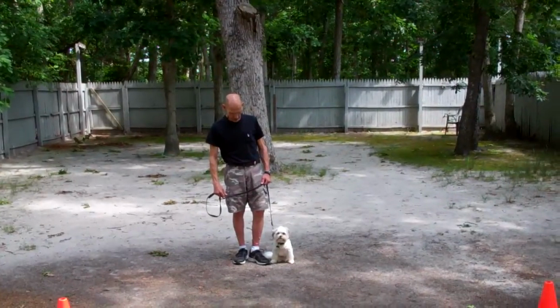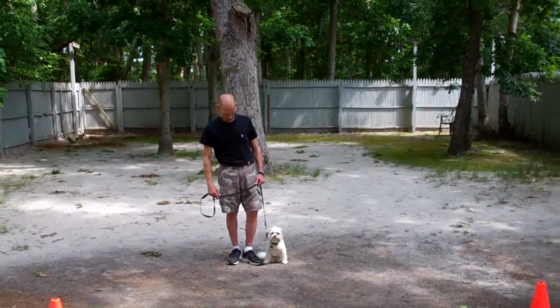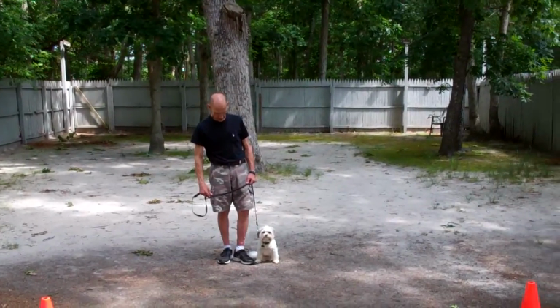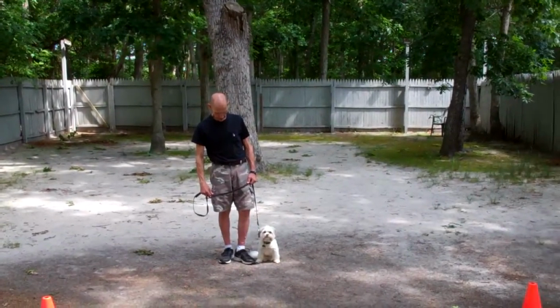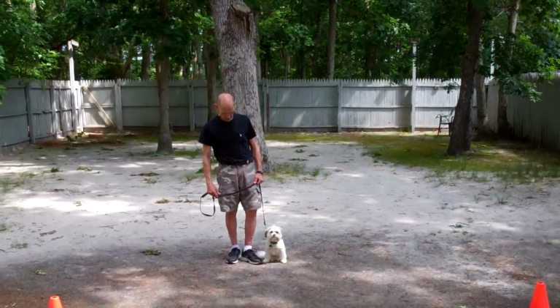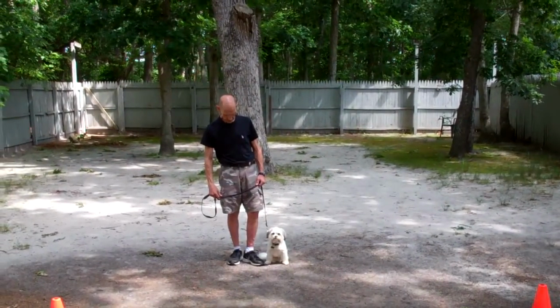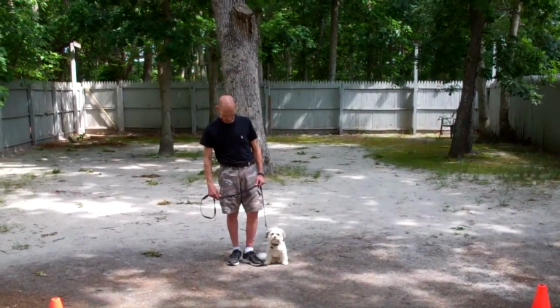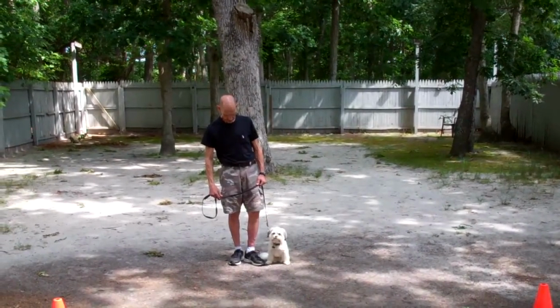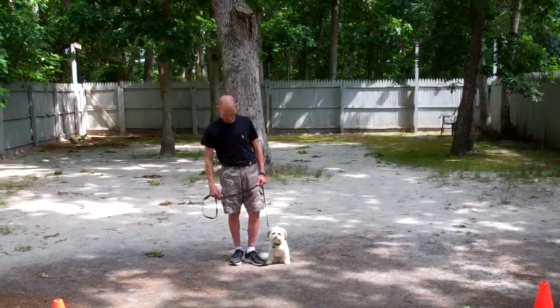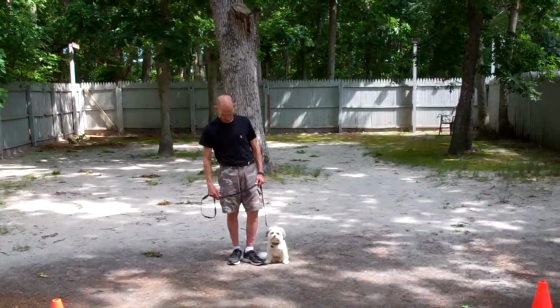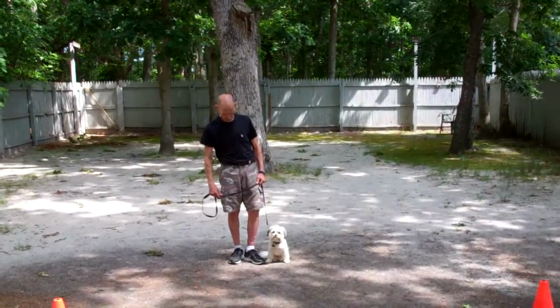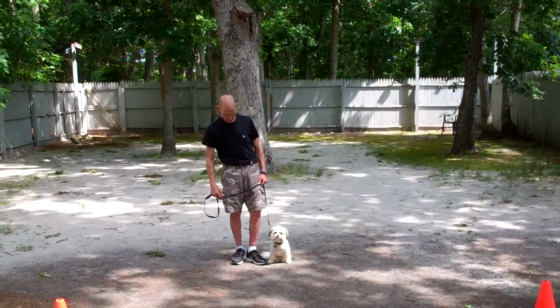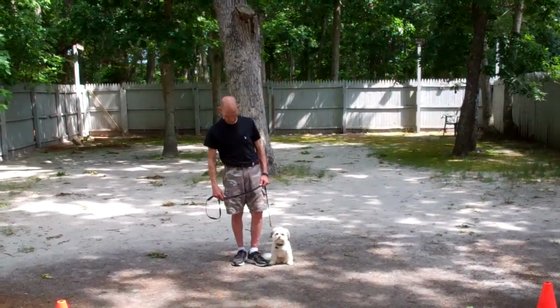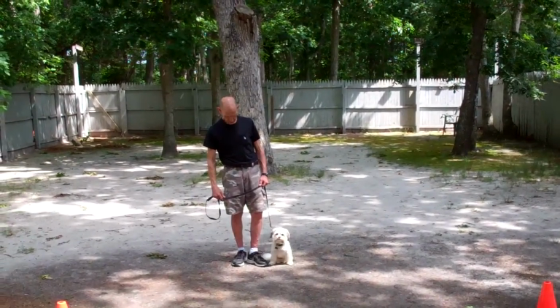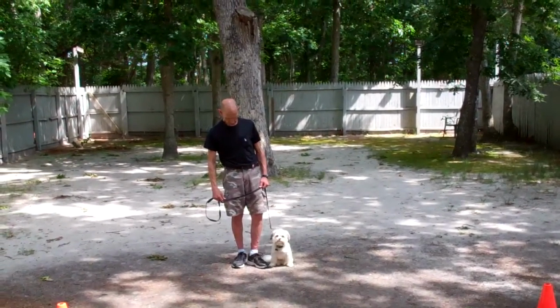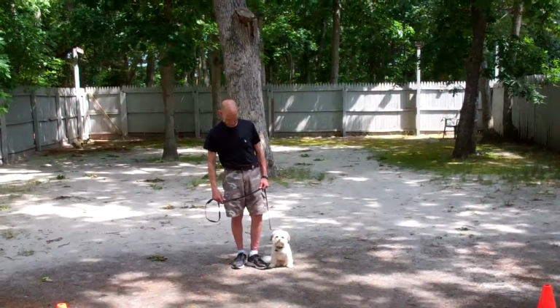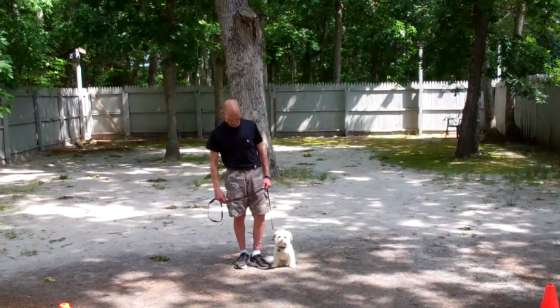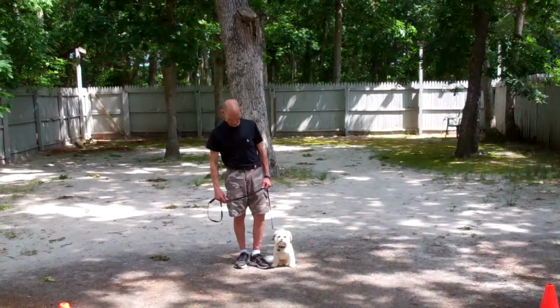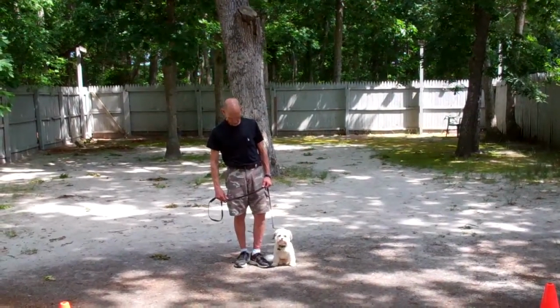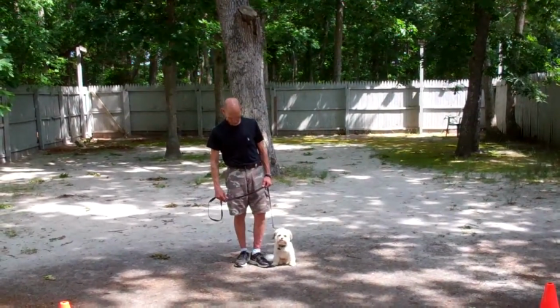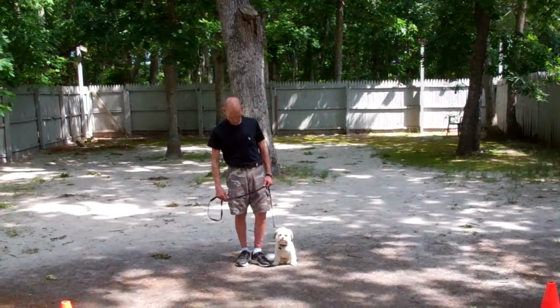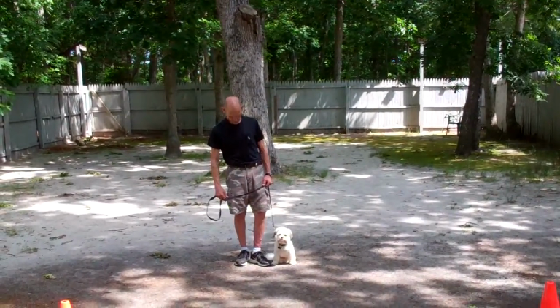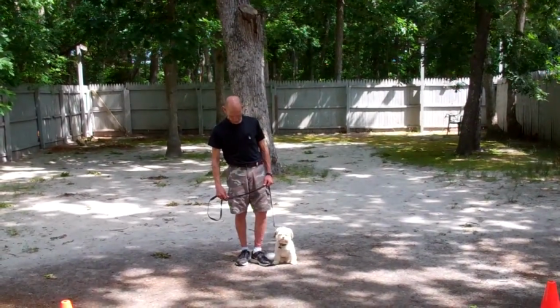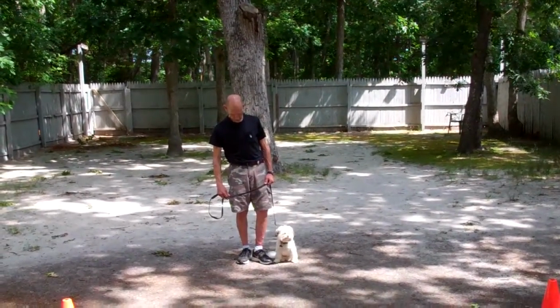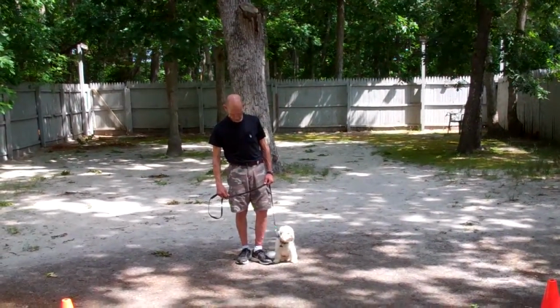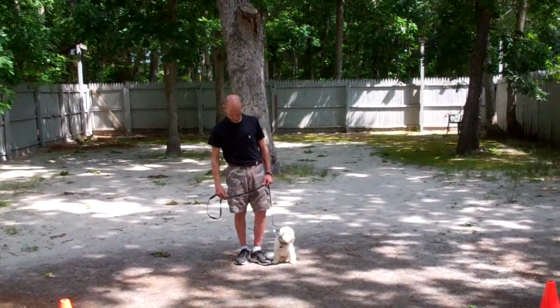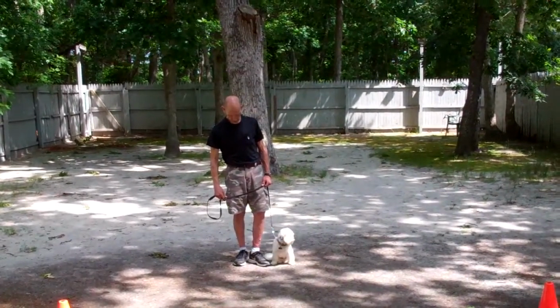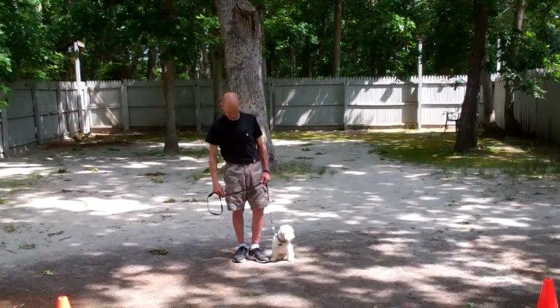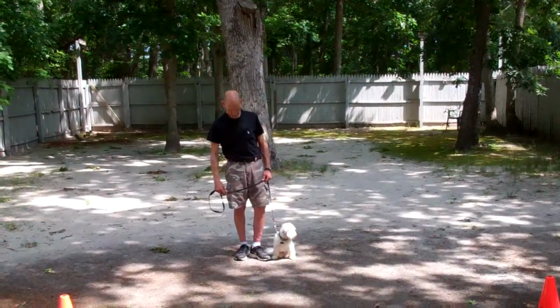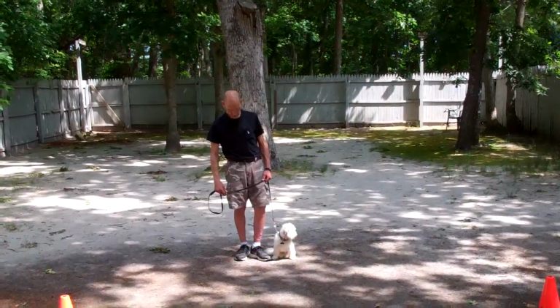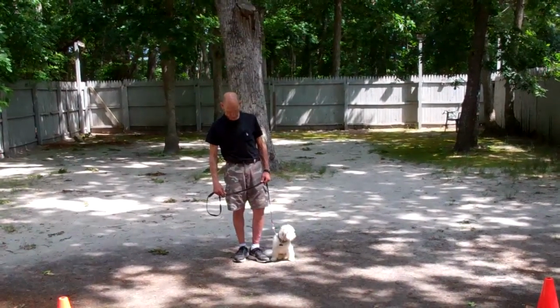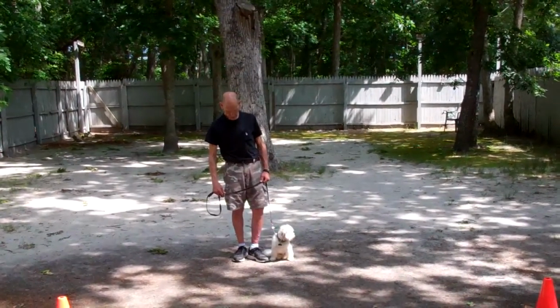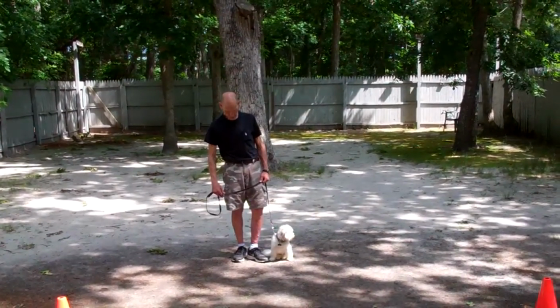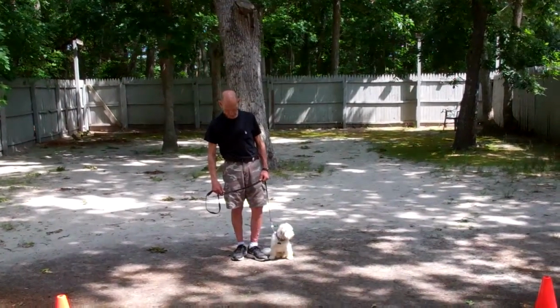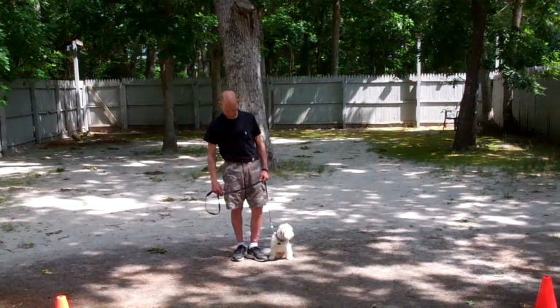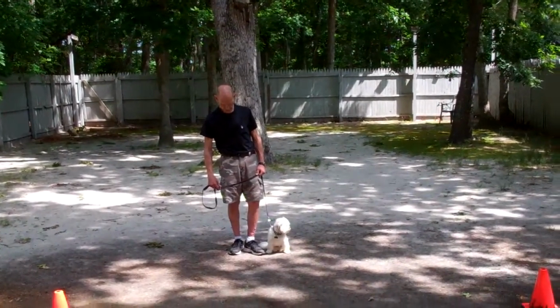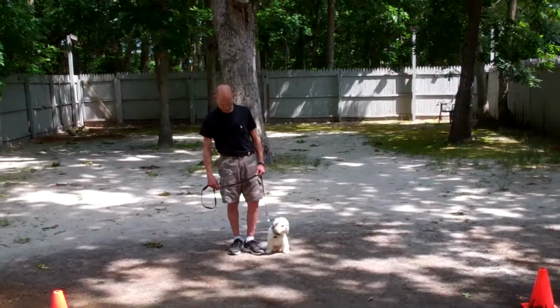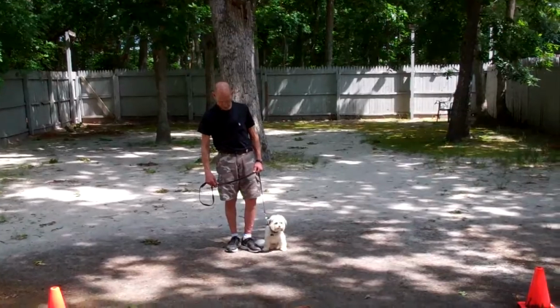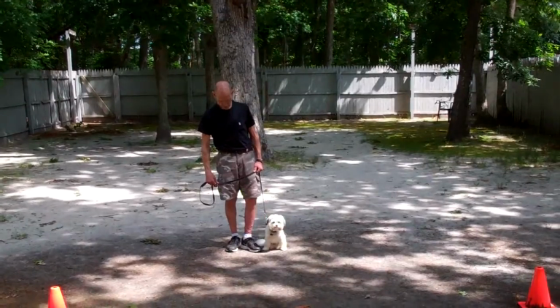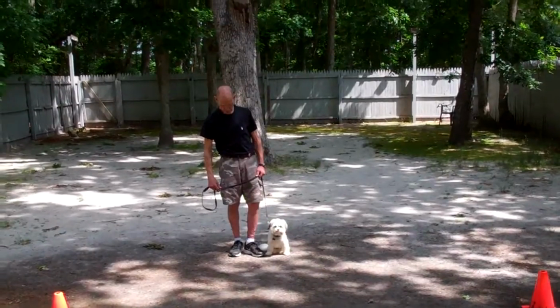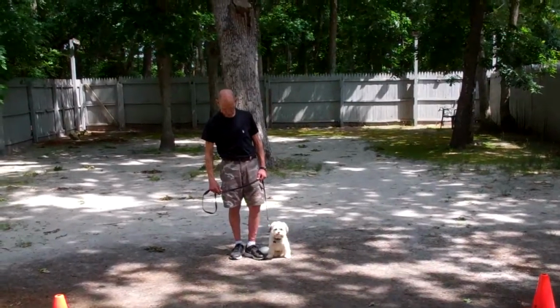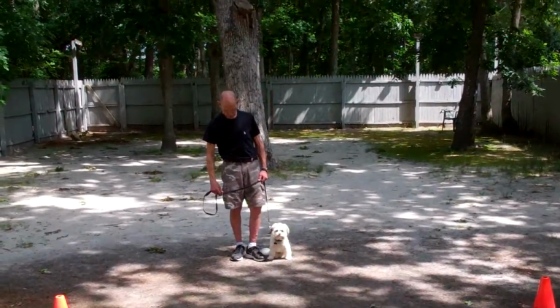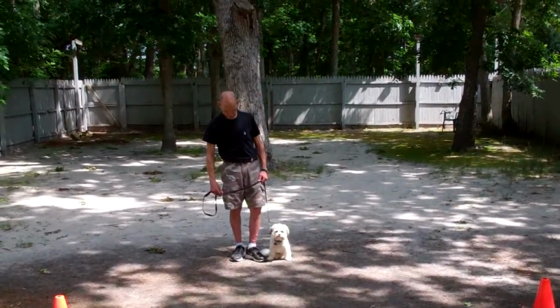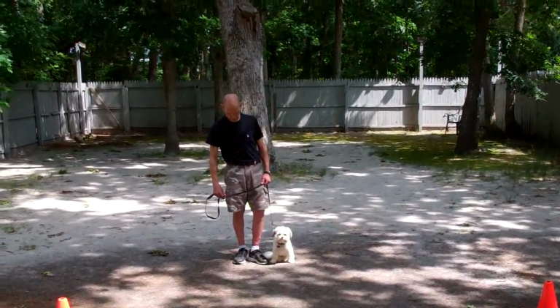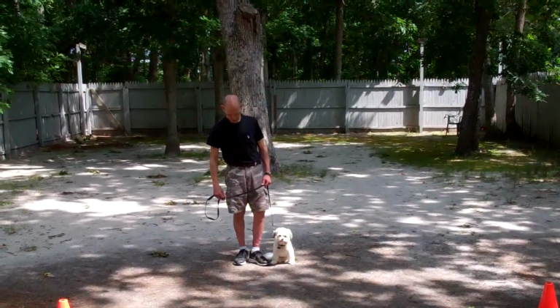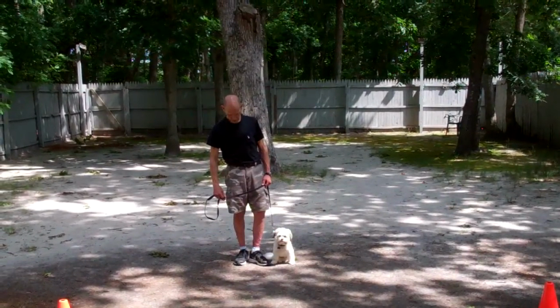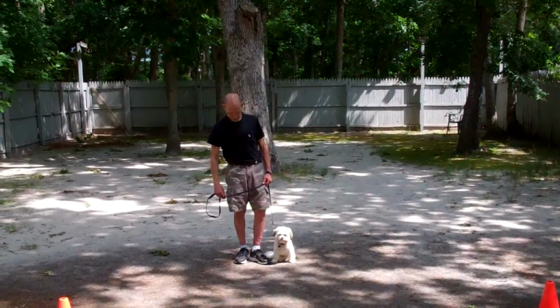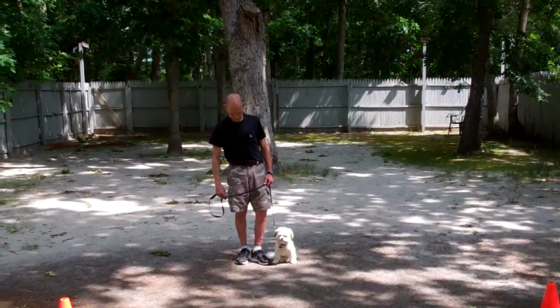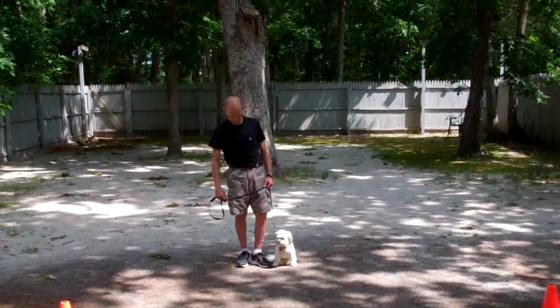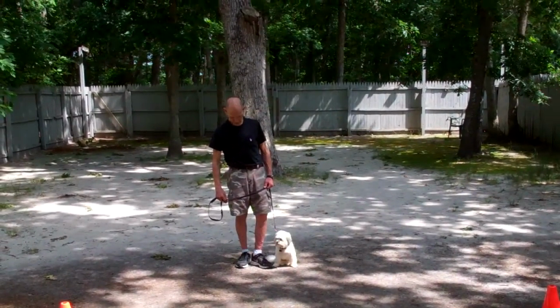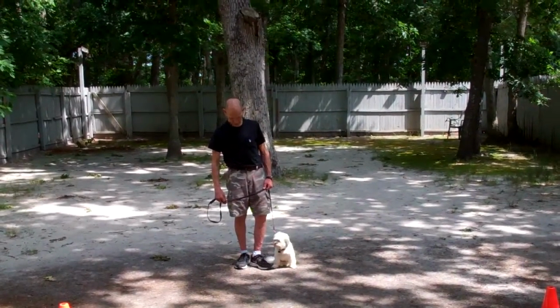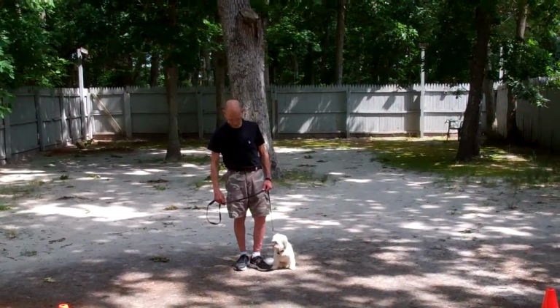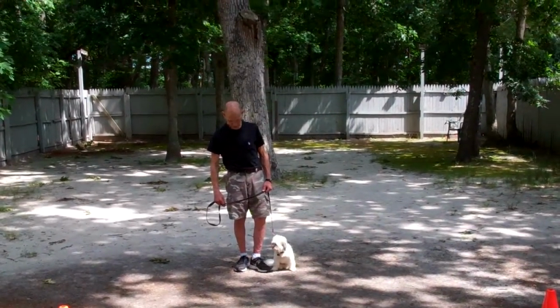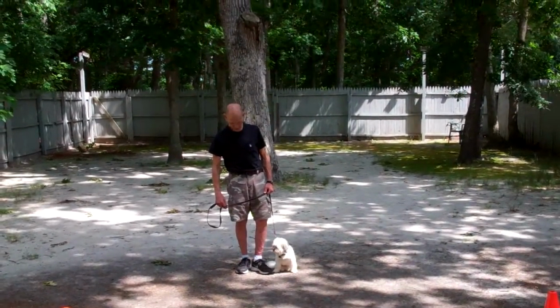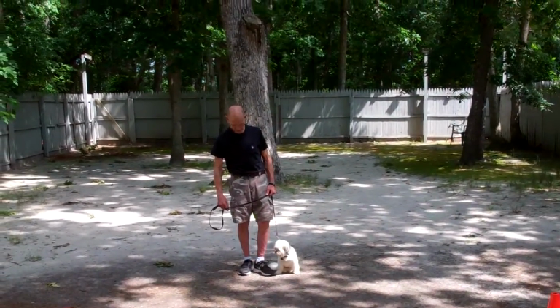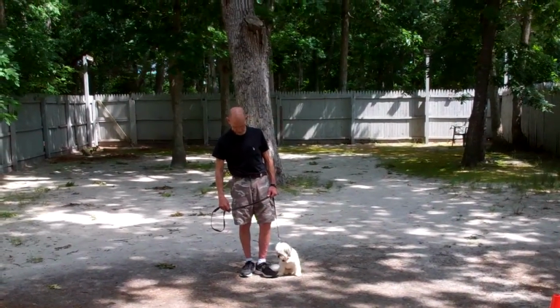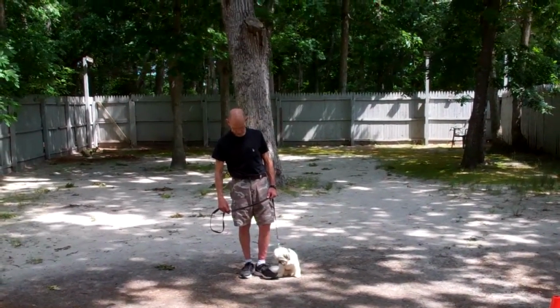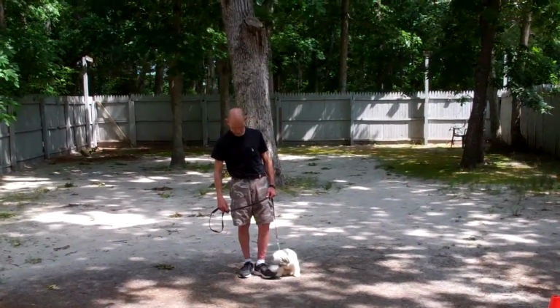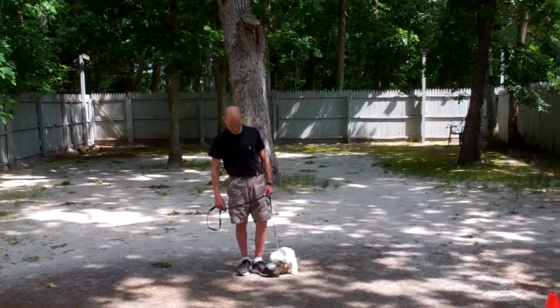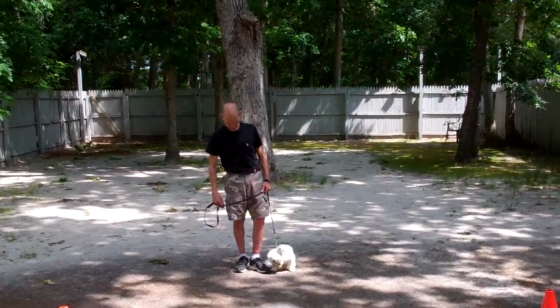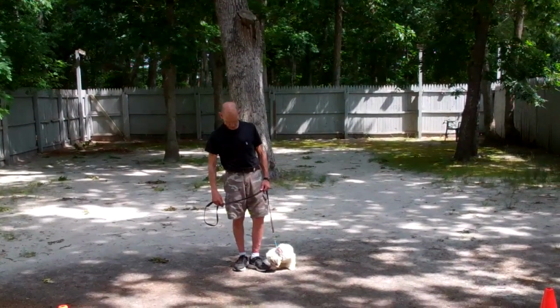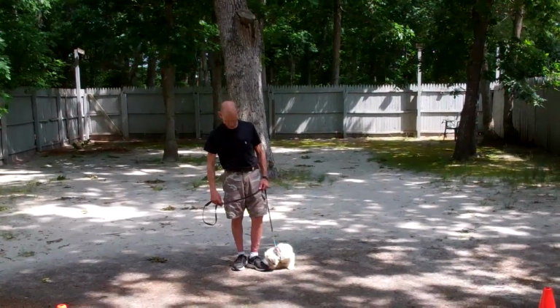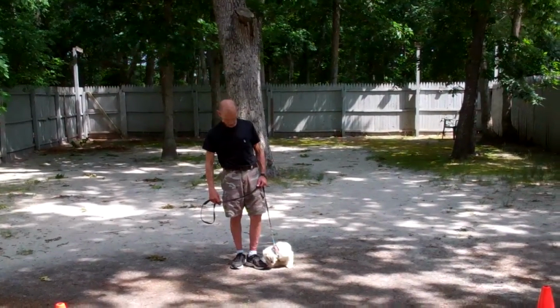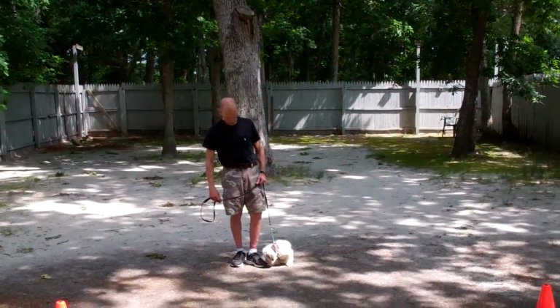Good morning and welcome to Nora's Dog Training Company. We're here with Fred and Bentley, and we're going to demonstrate all the obedience commands he's learned here at school.